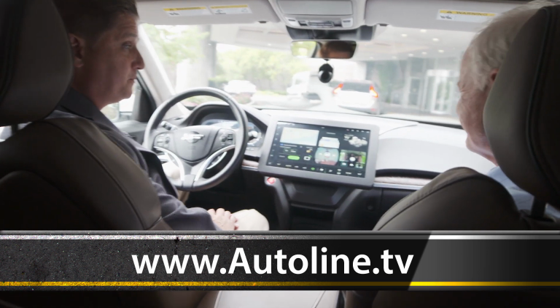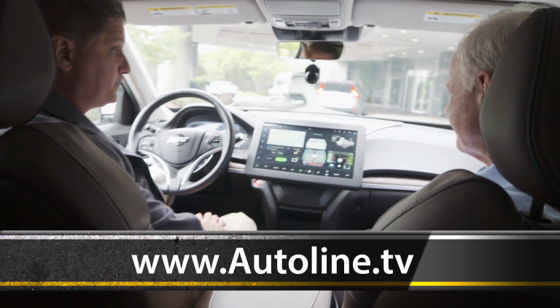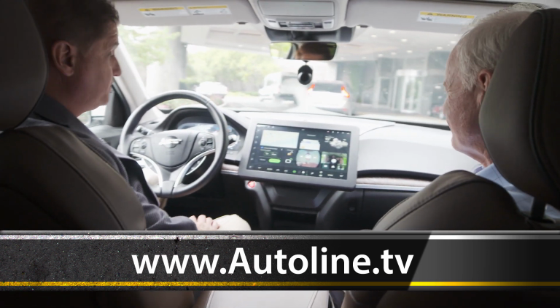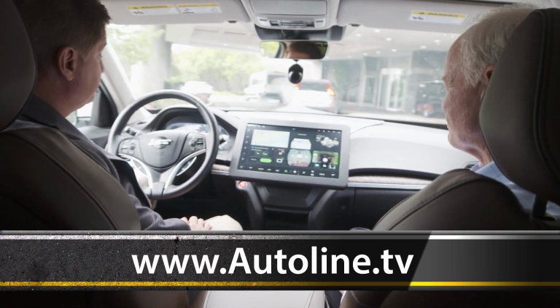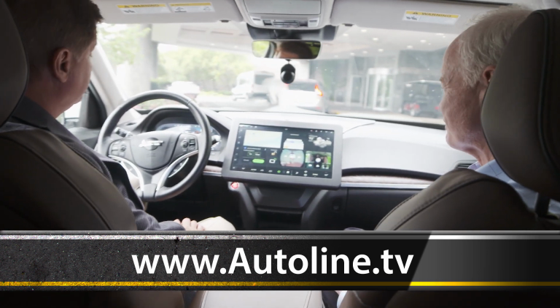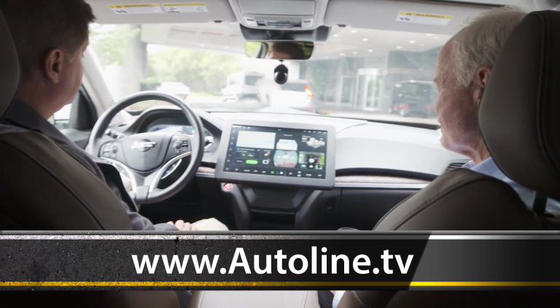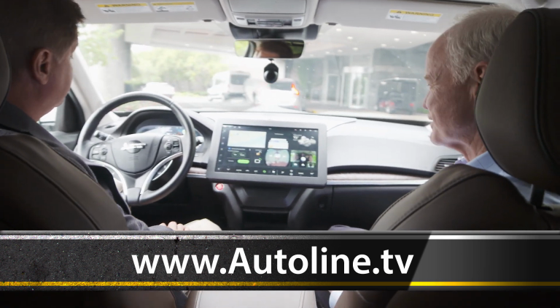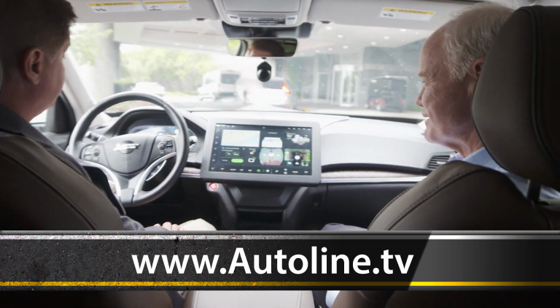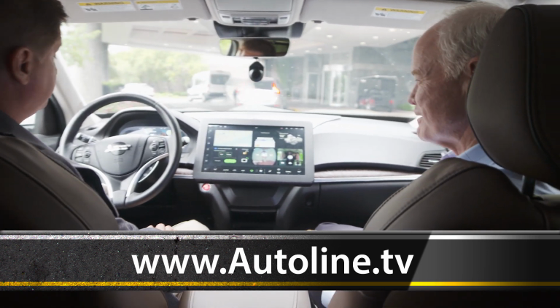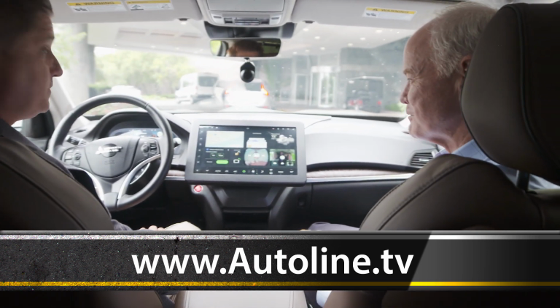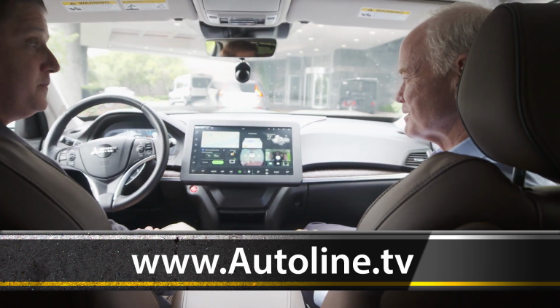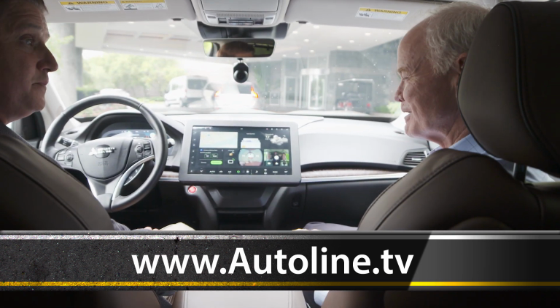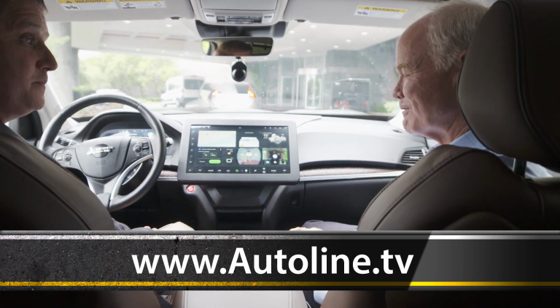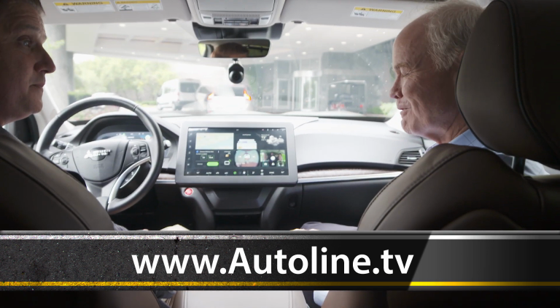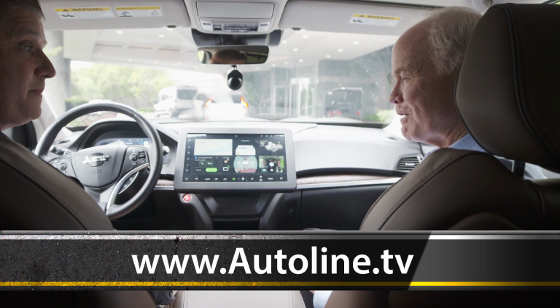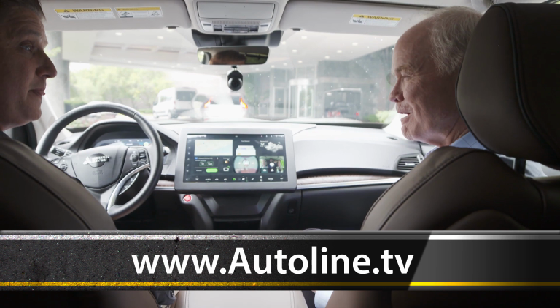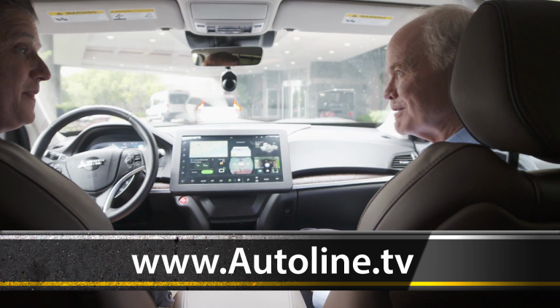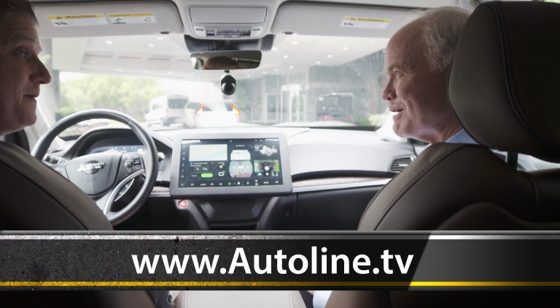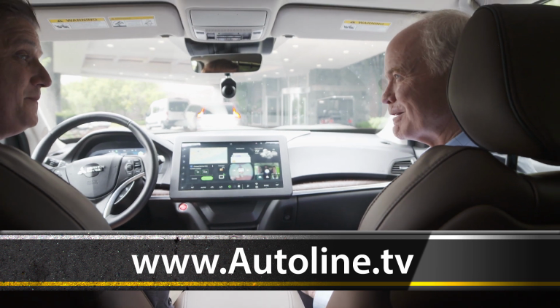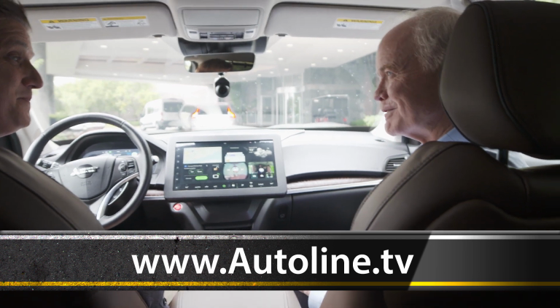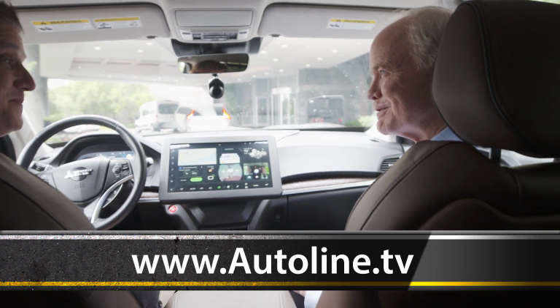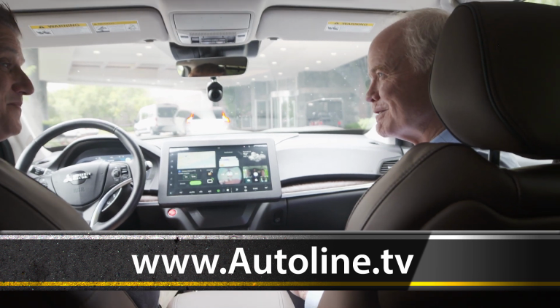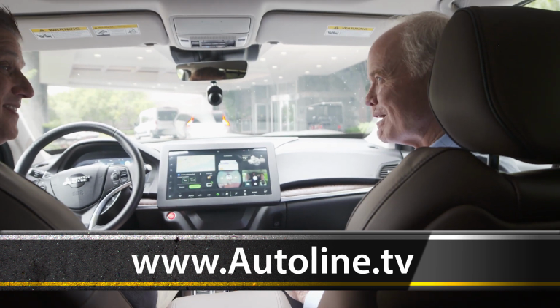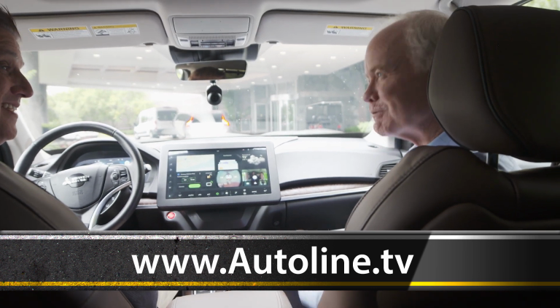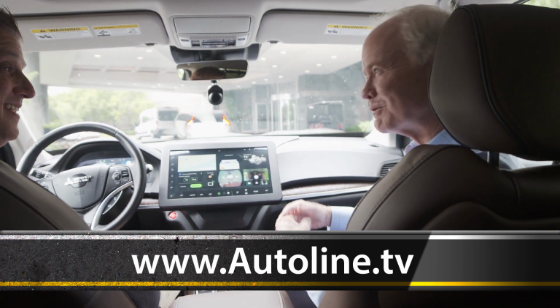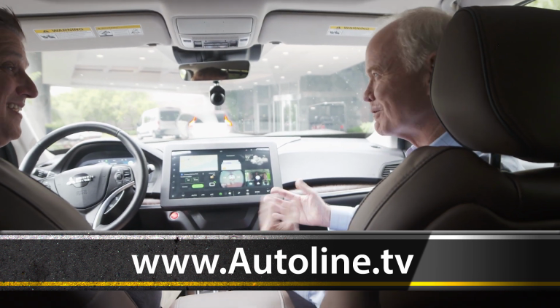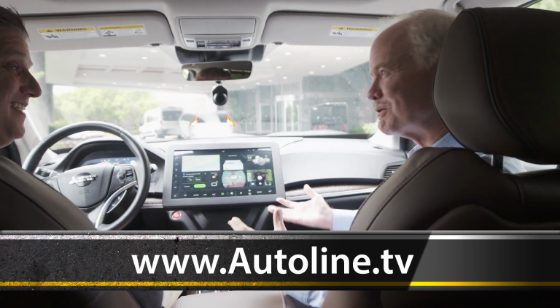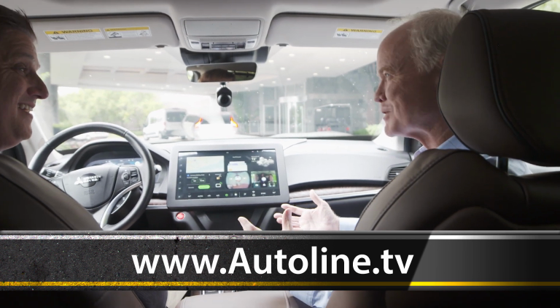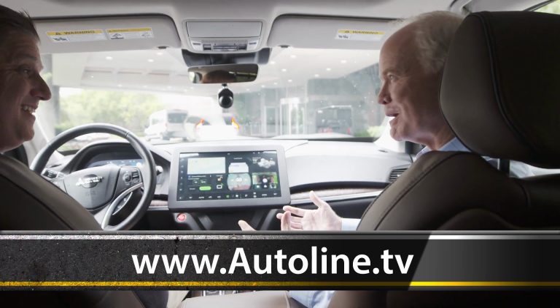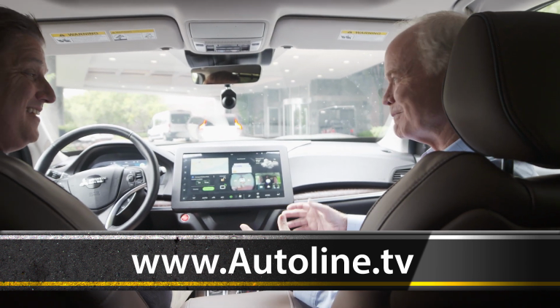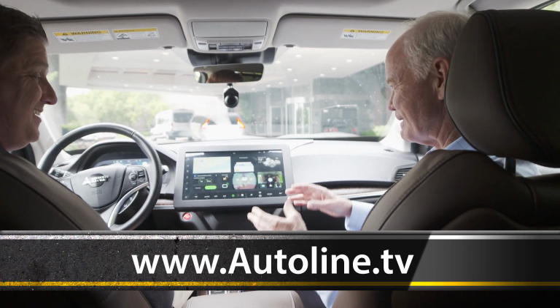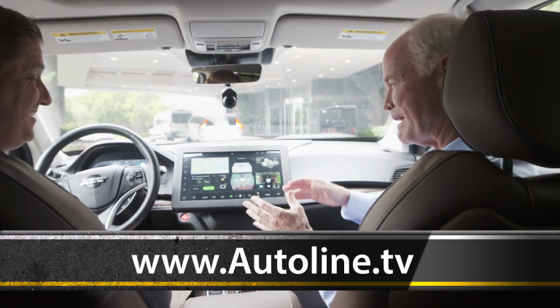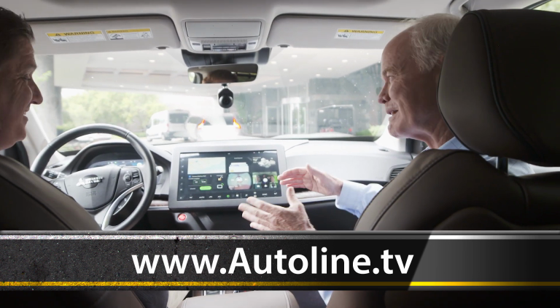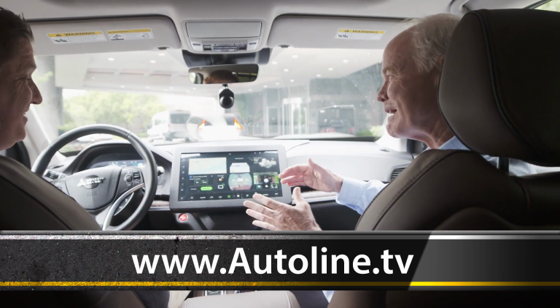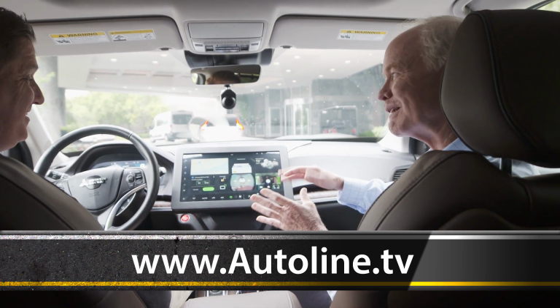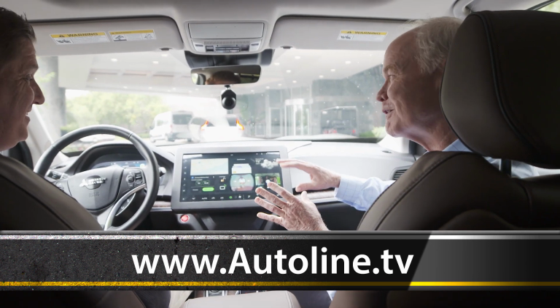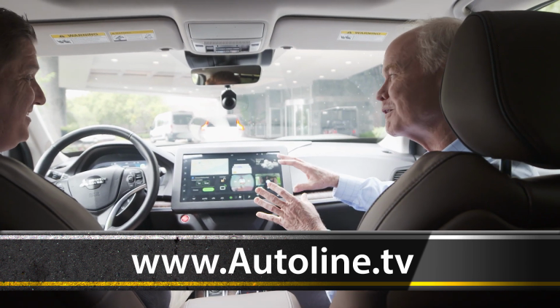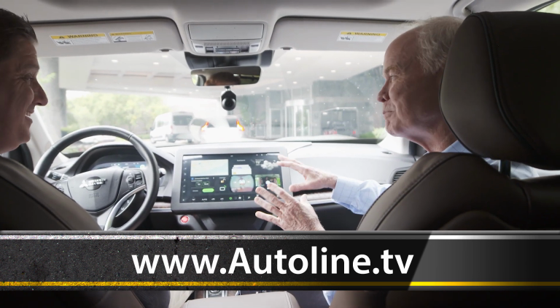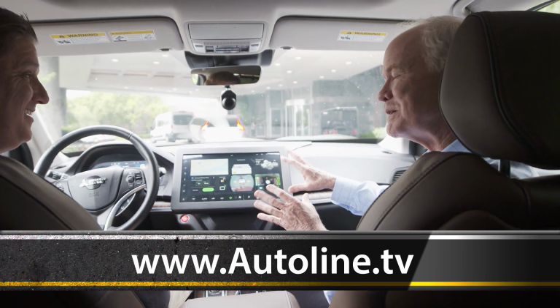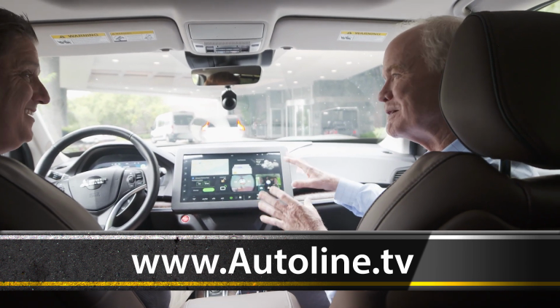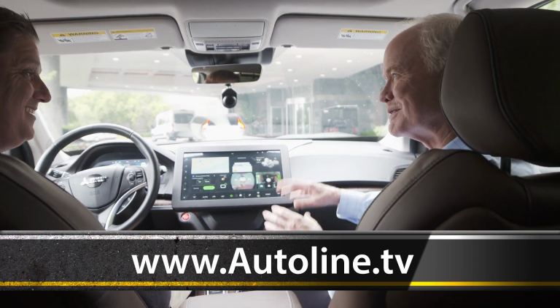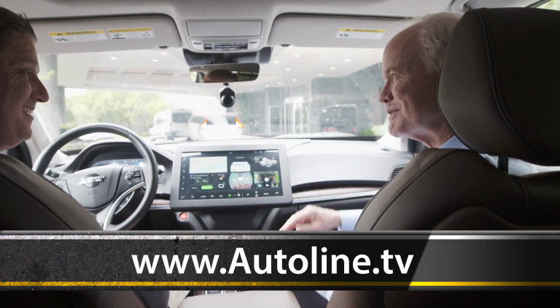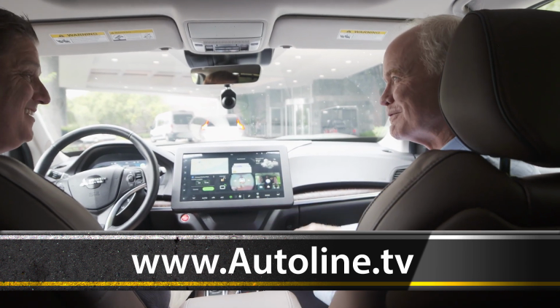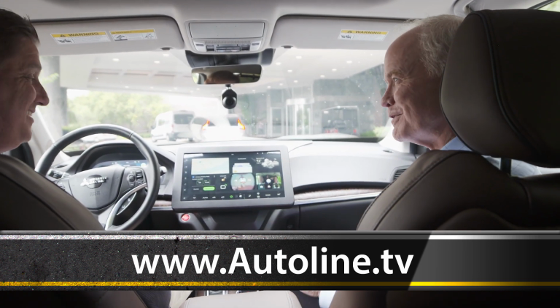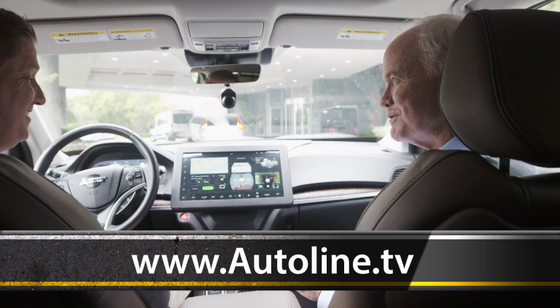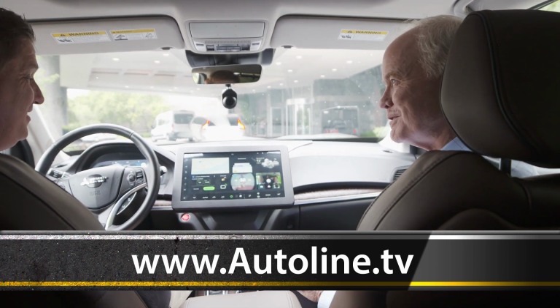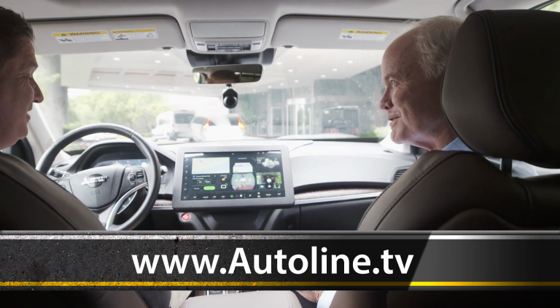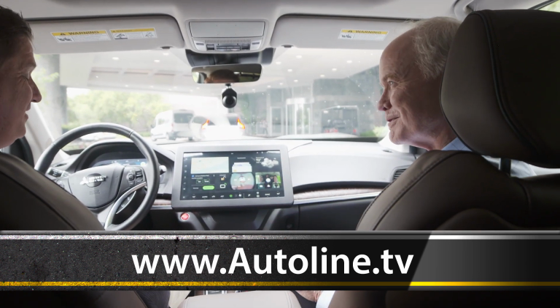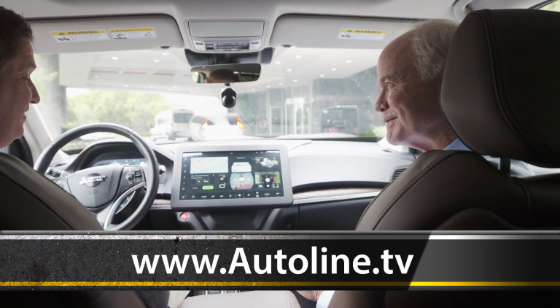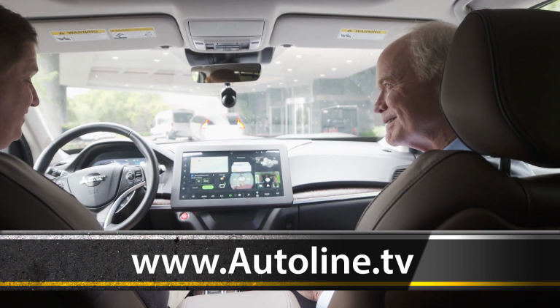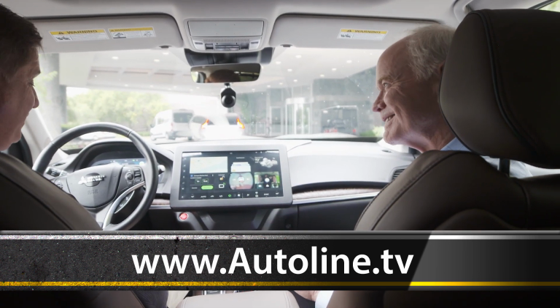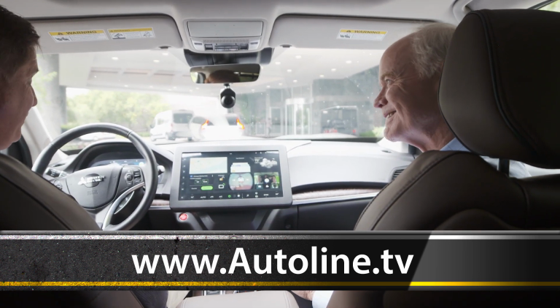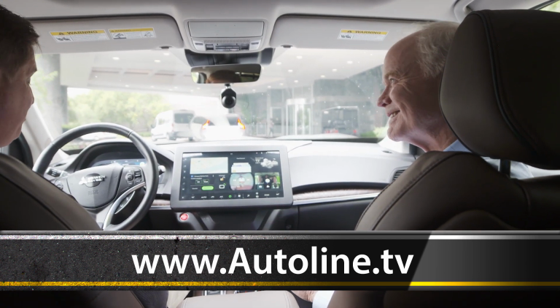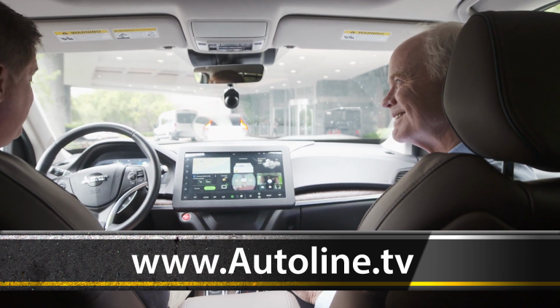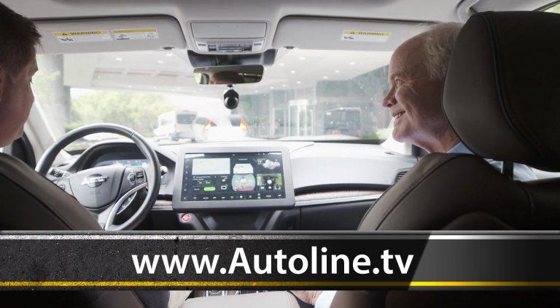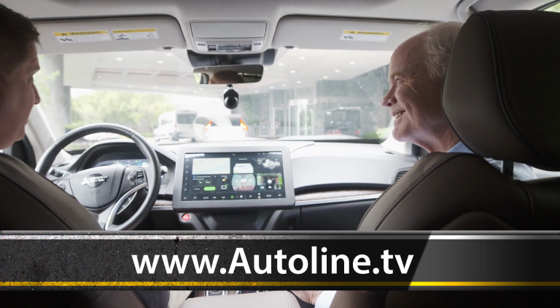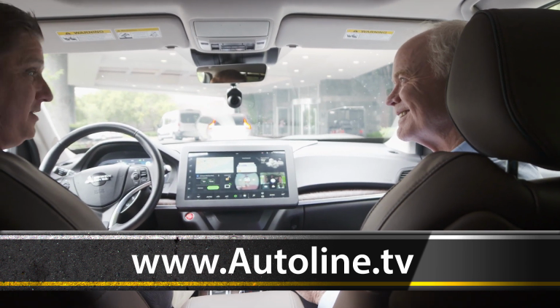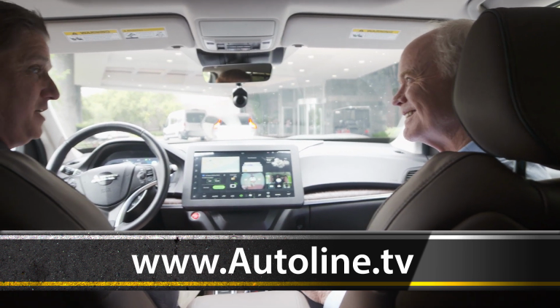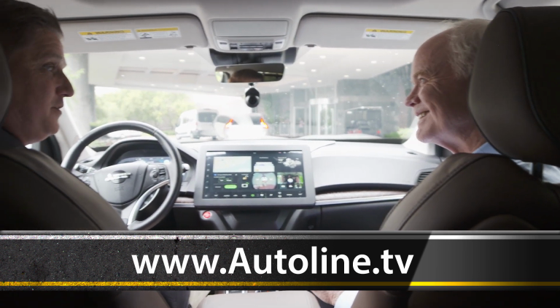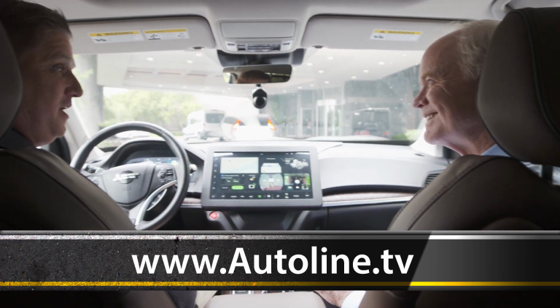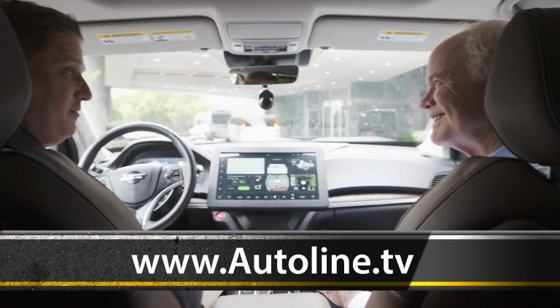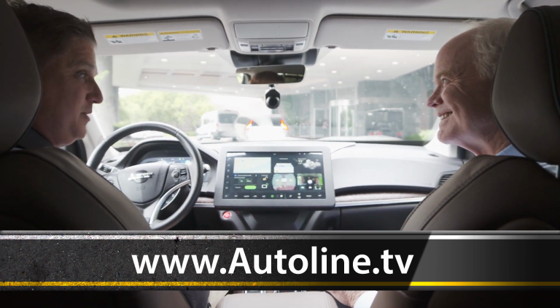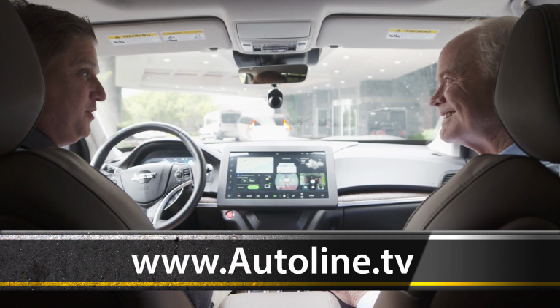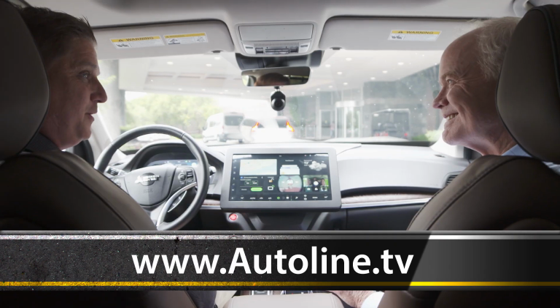Mark Bukowski, I always enjoy talking with you — I was learning something and I get a little peek into the future. Yeah, I appreciate it. Thanks for having me.